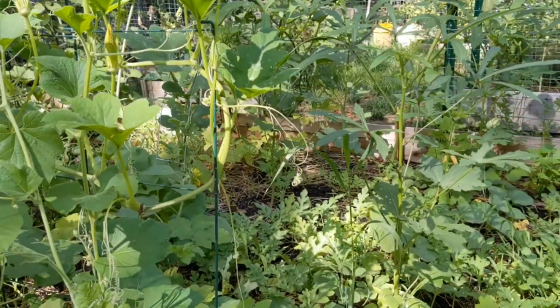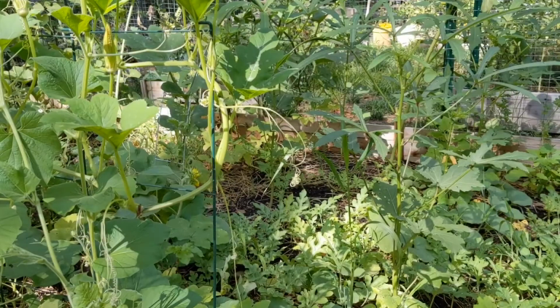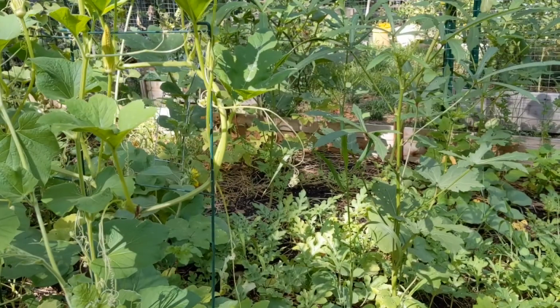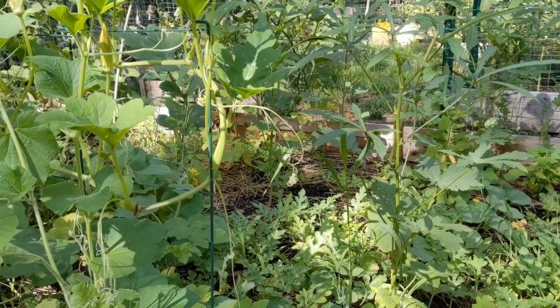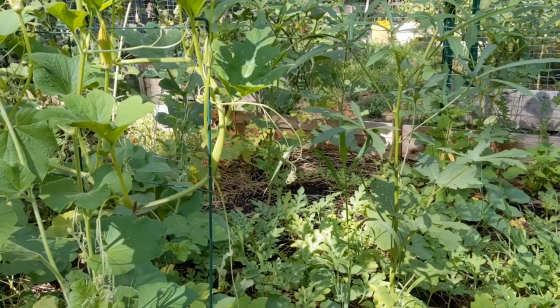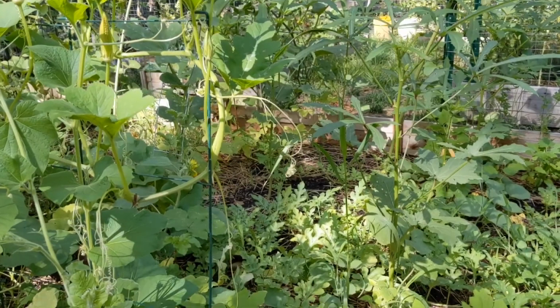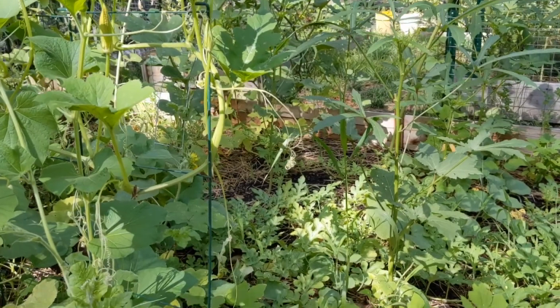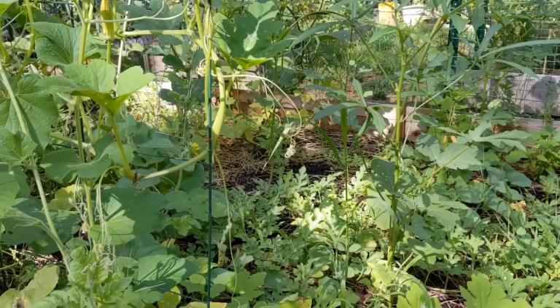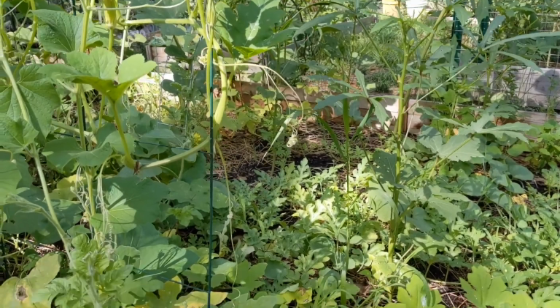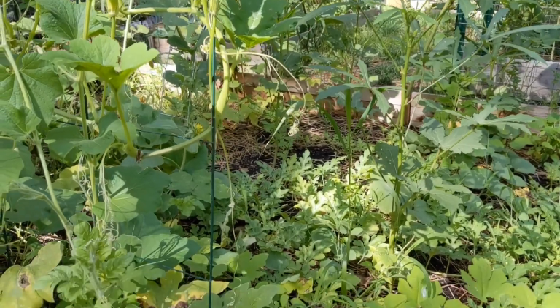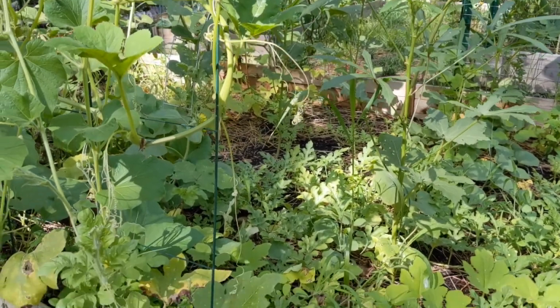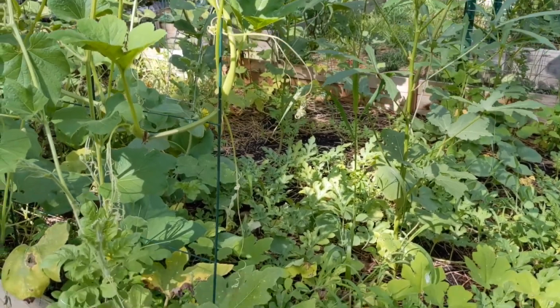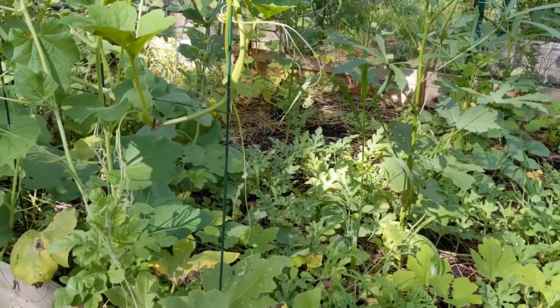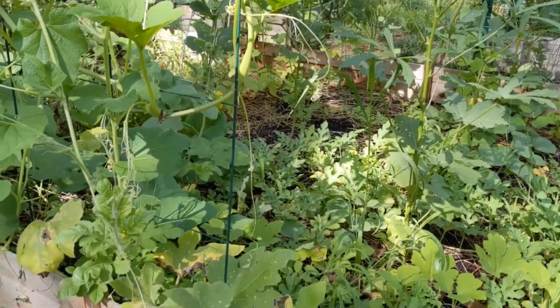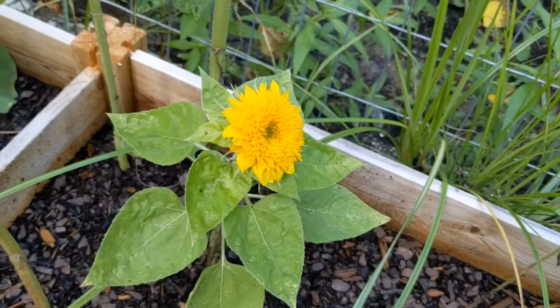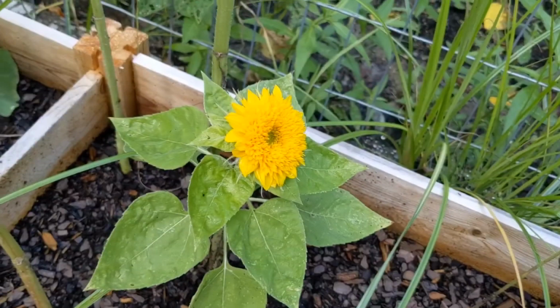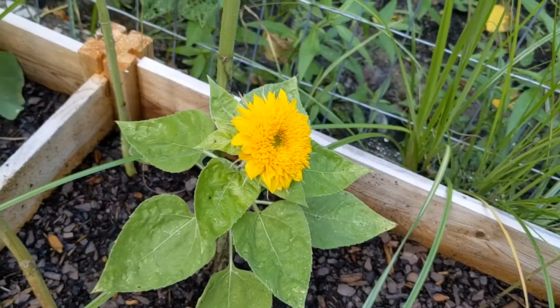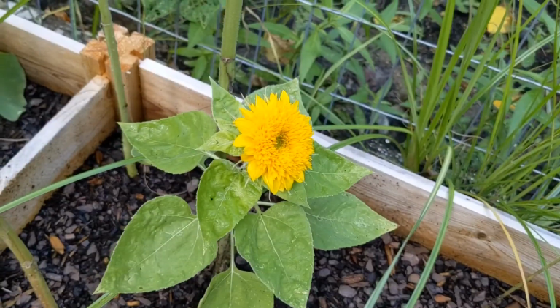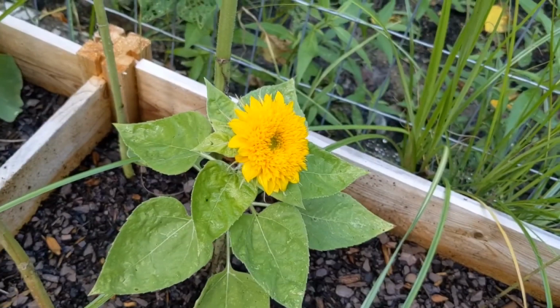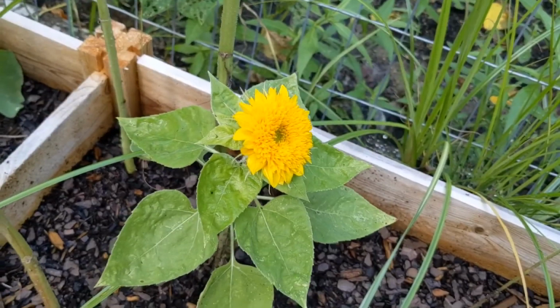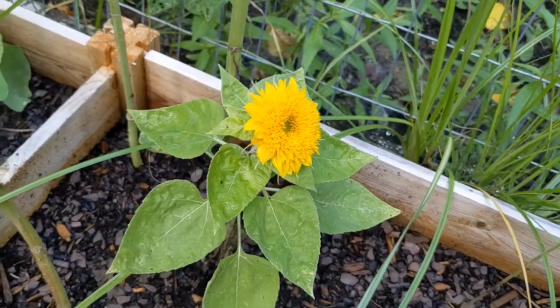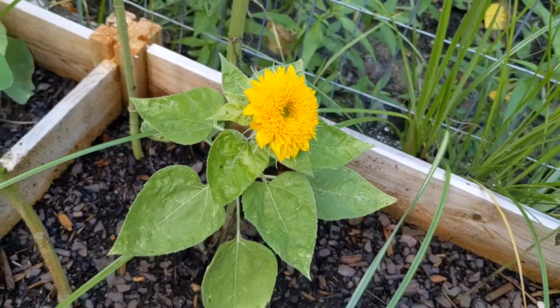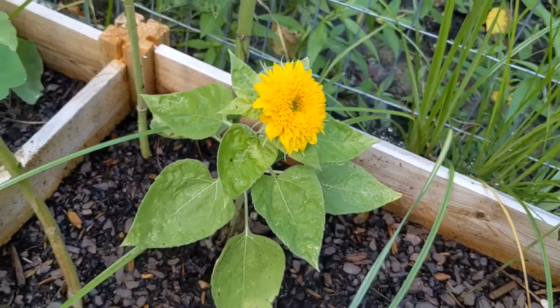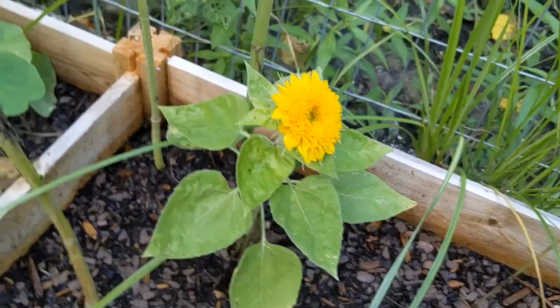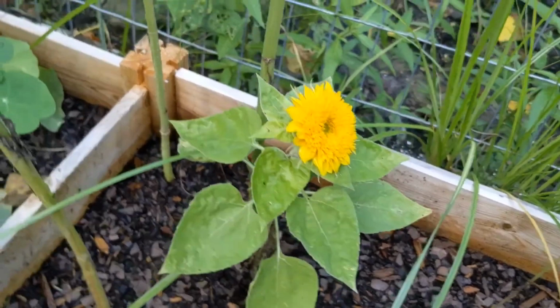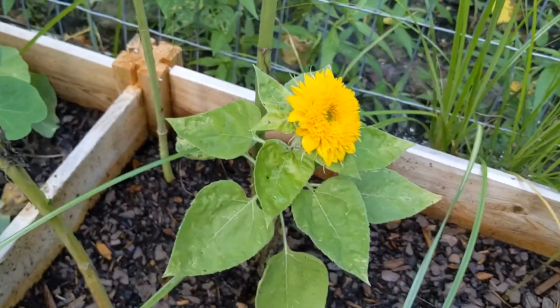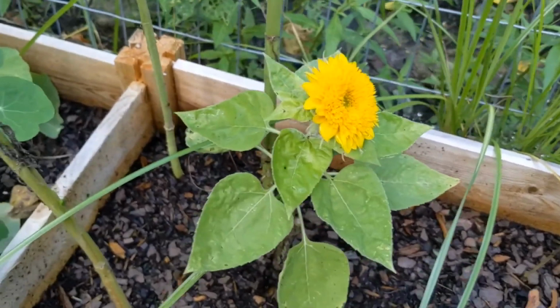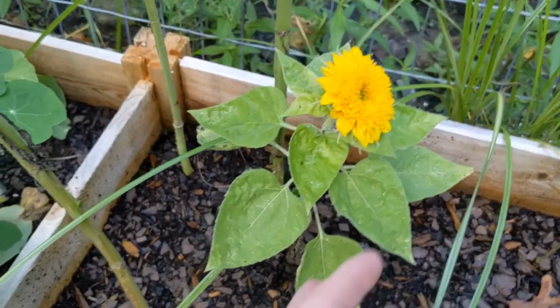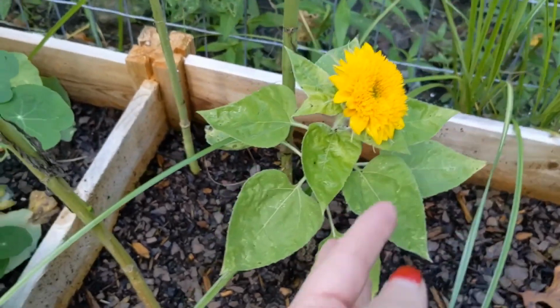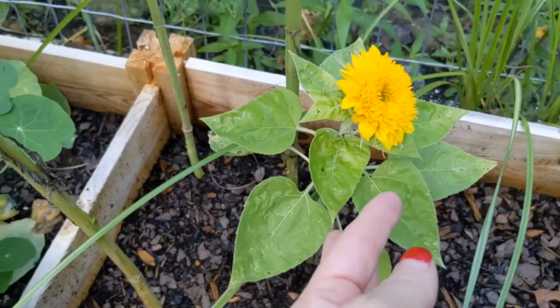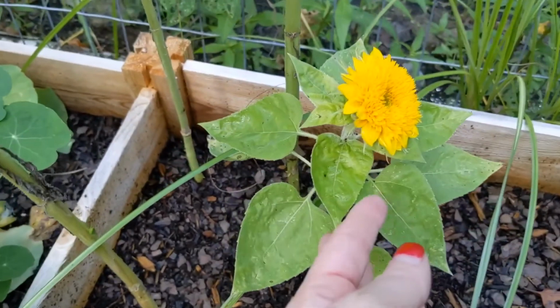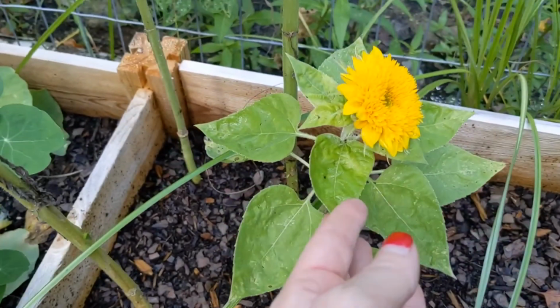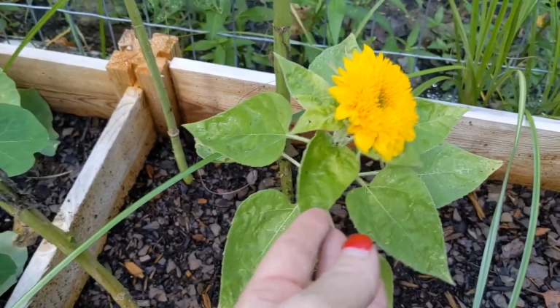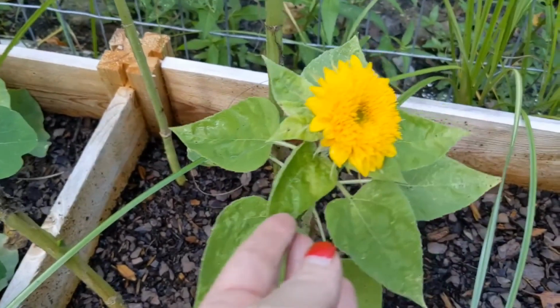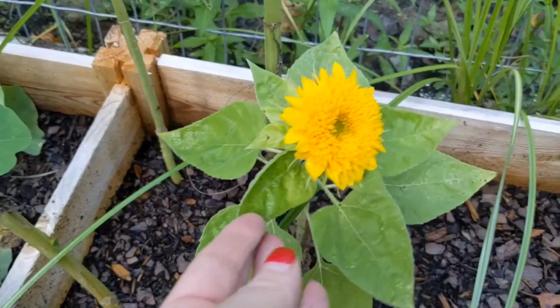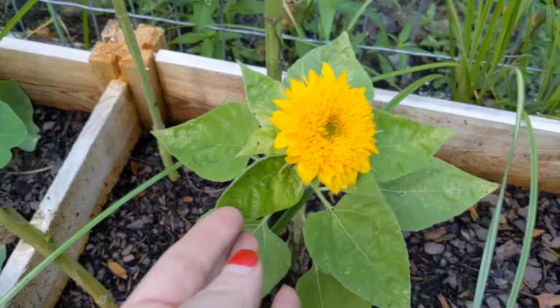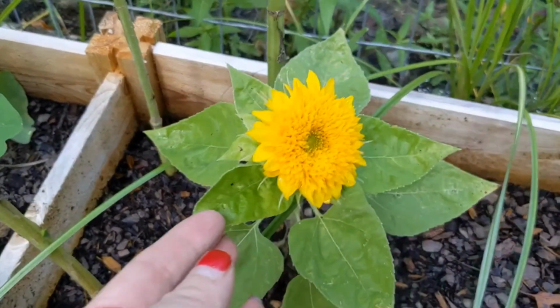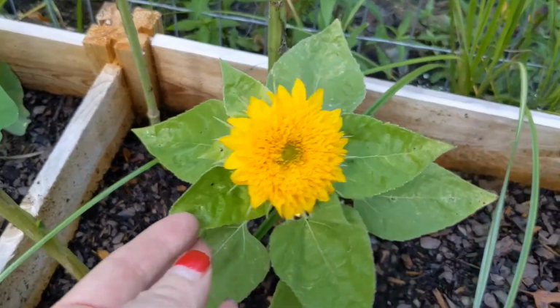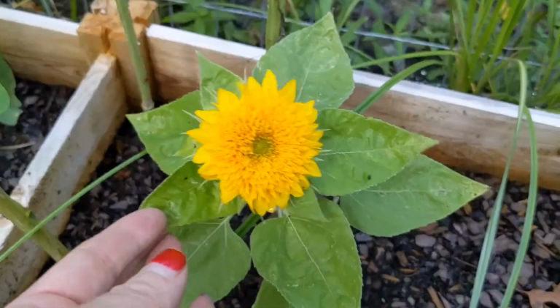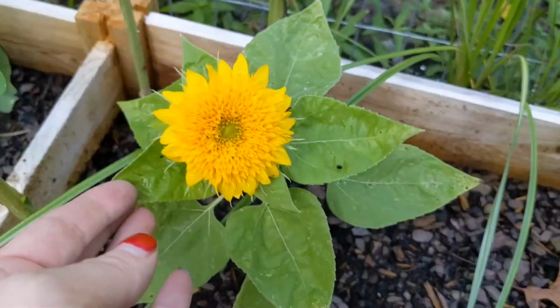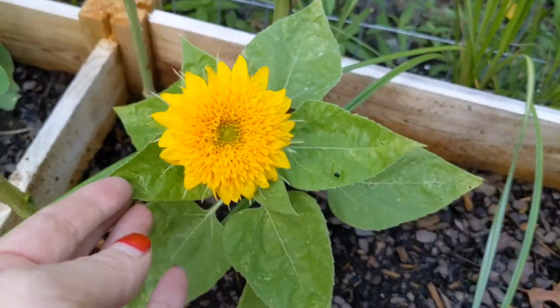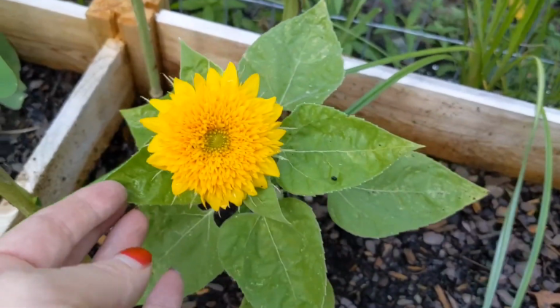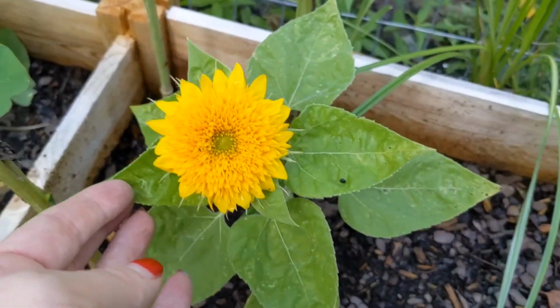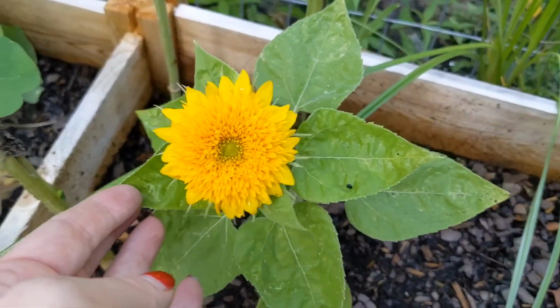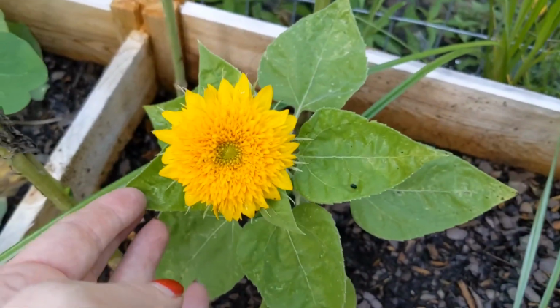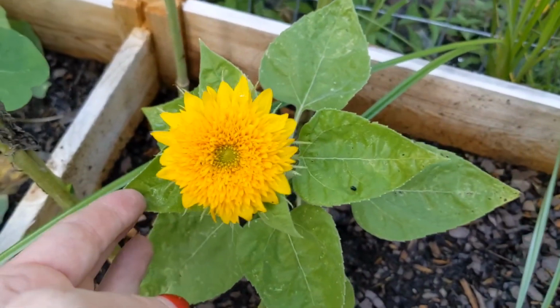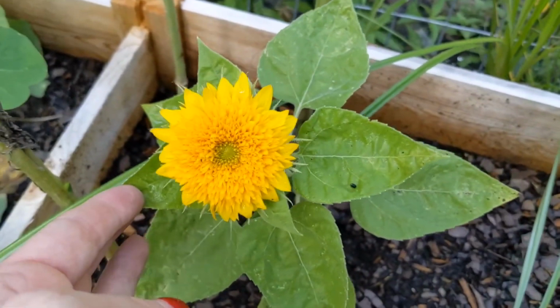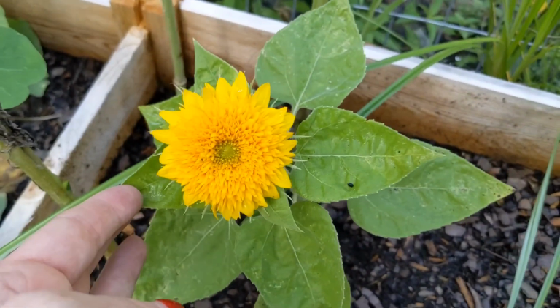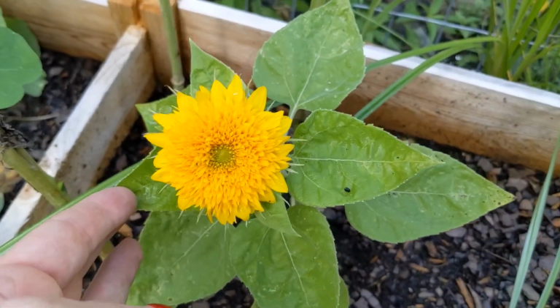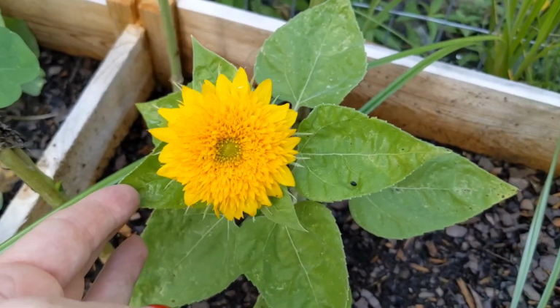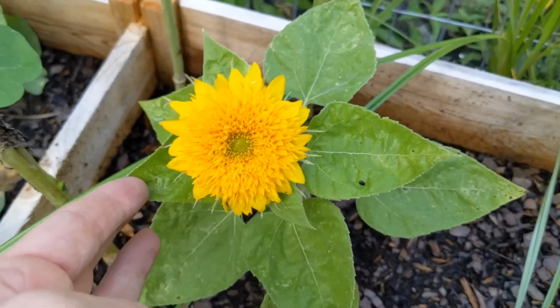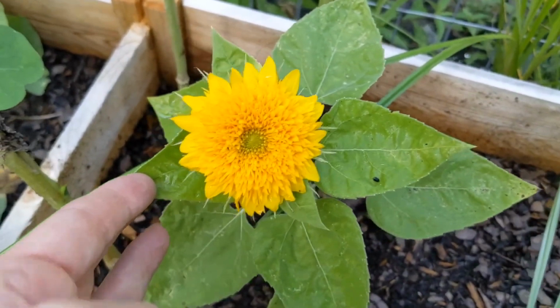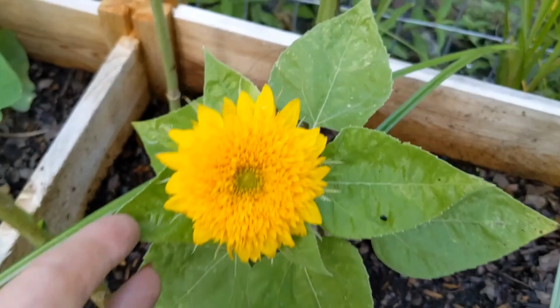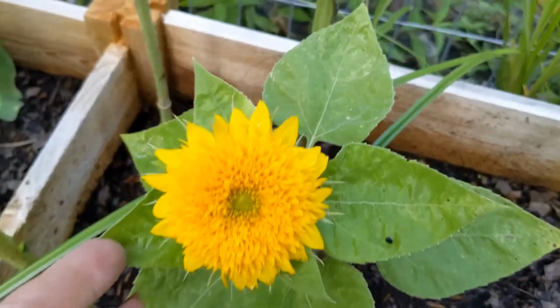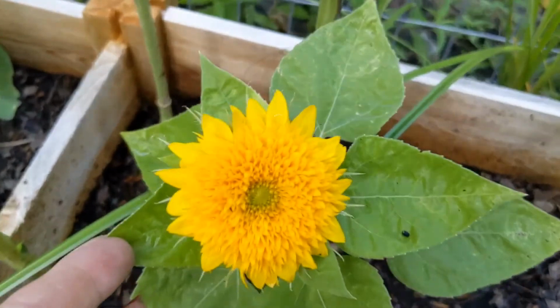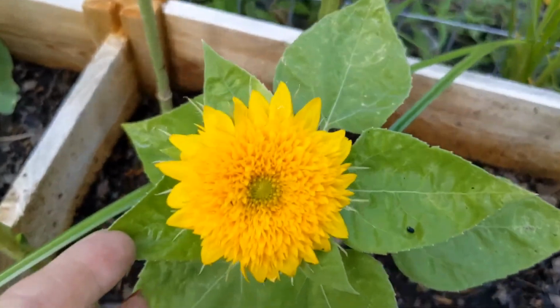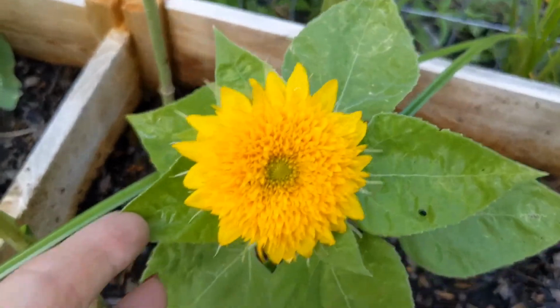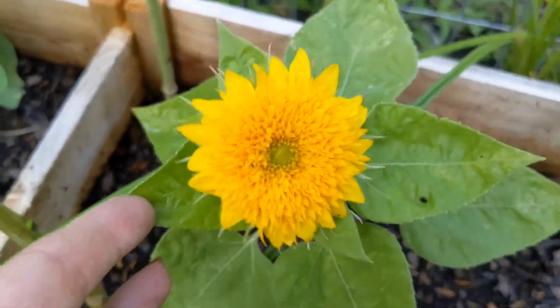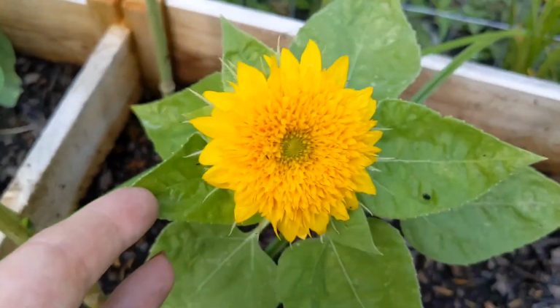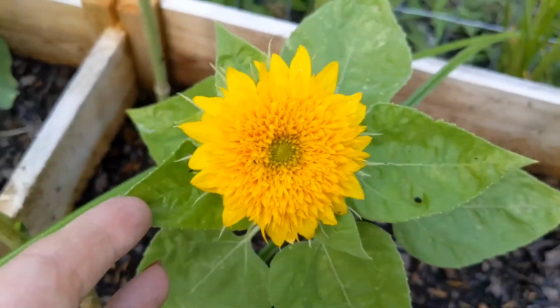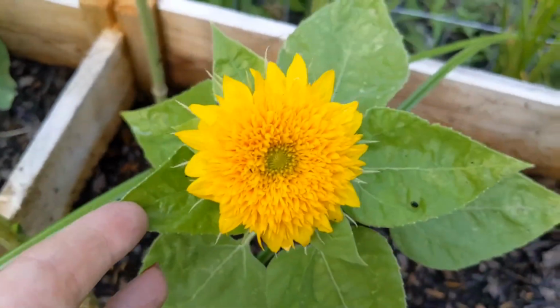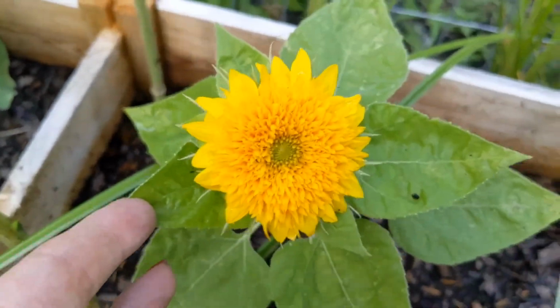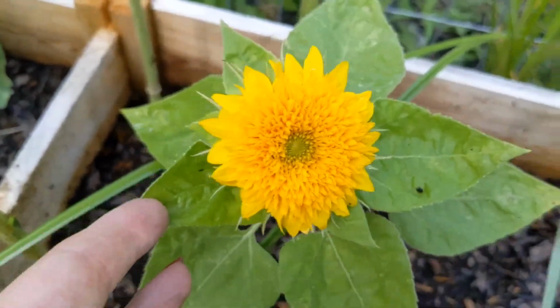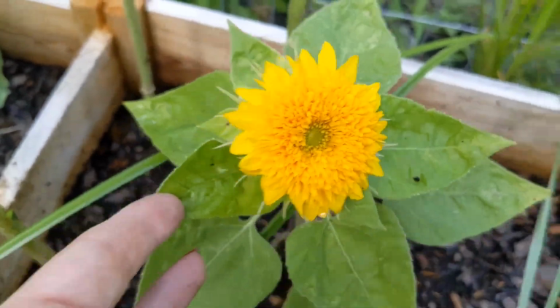This little guy poked out — look how cute he is! It's a teddy bear sunflower. Isn't he cute?